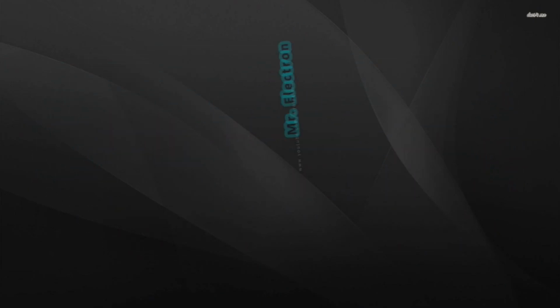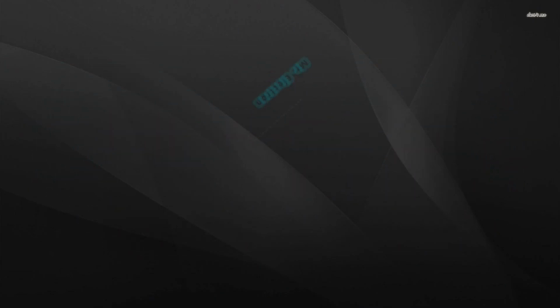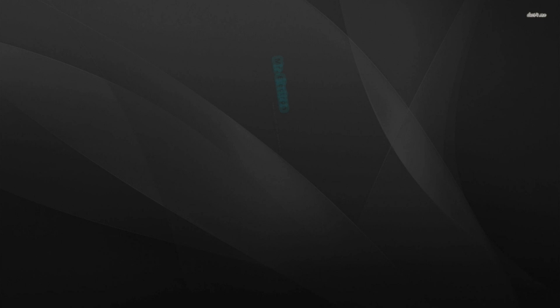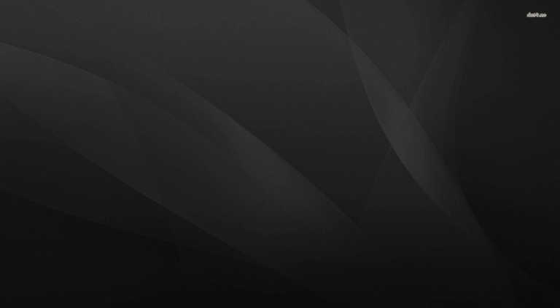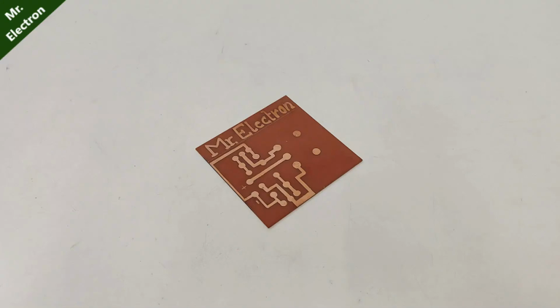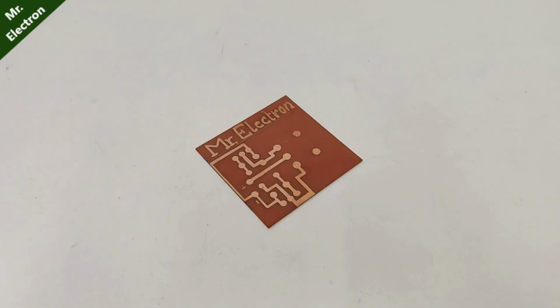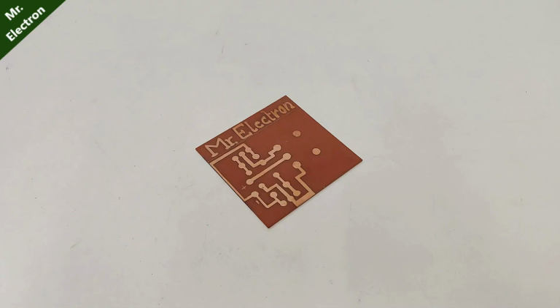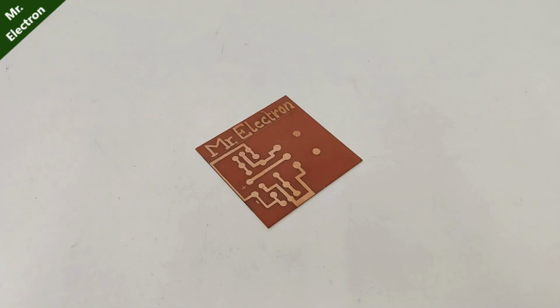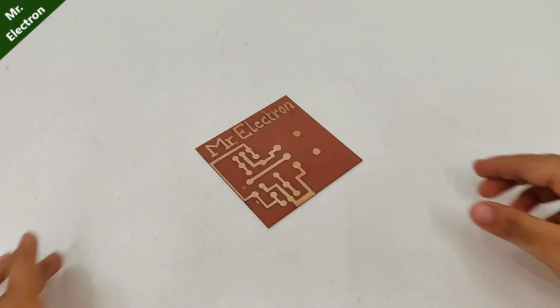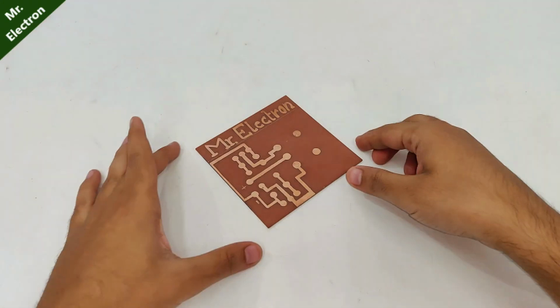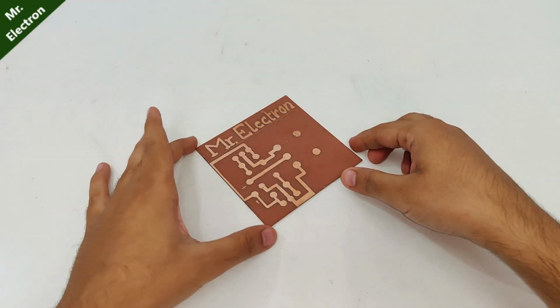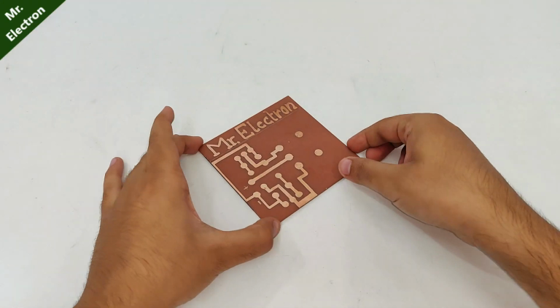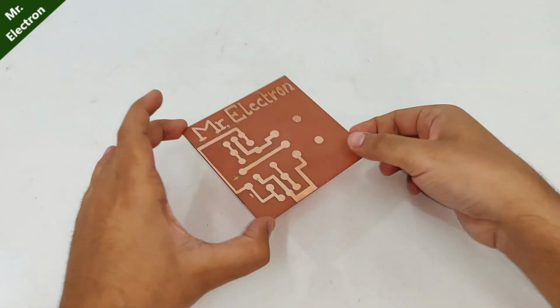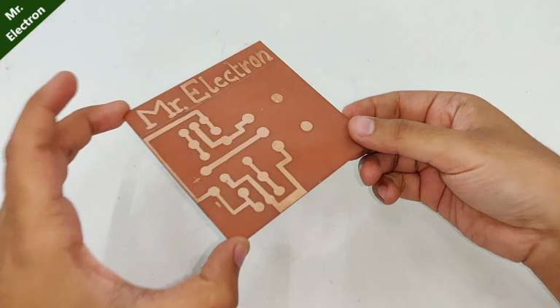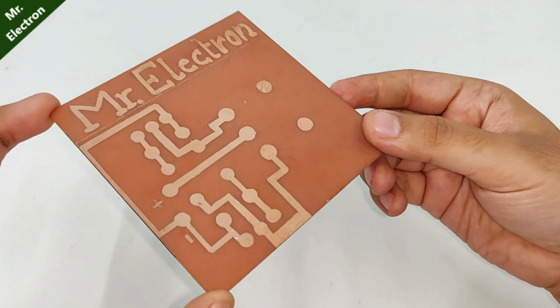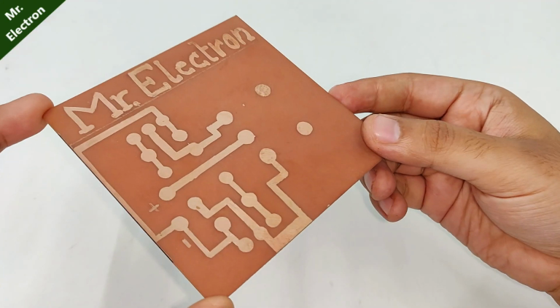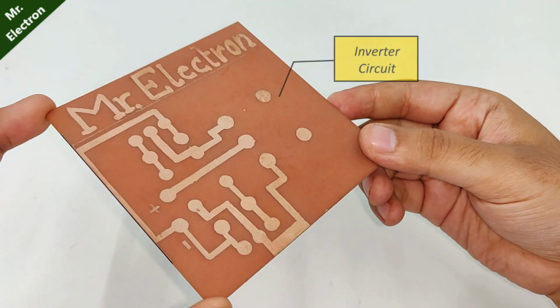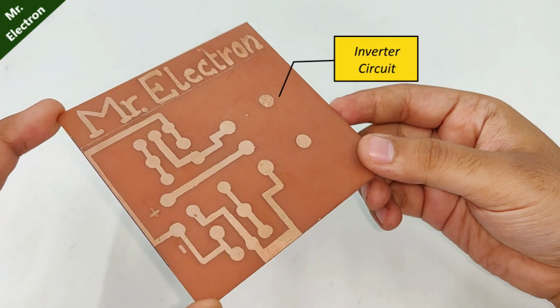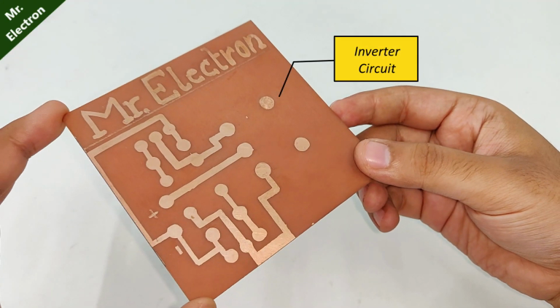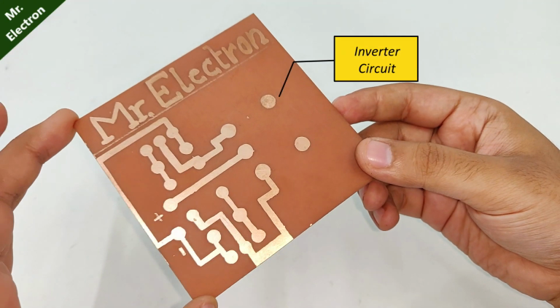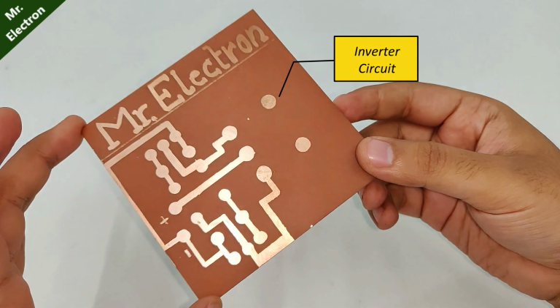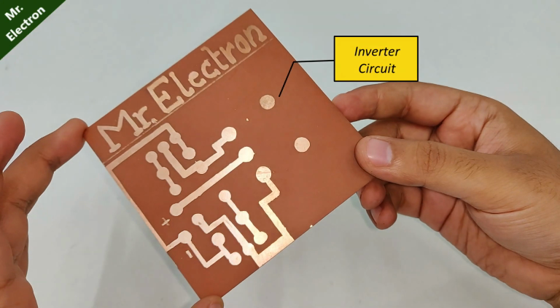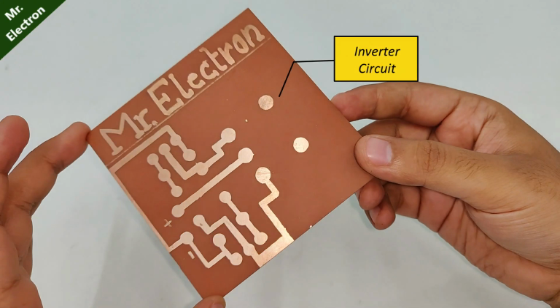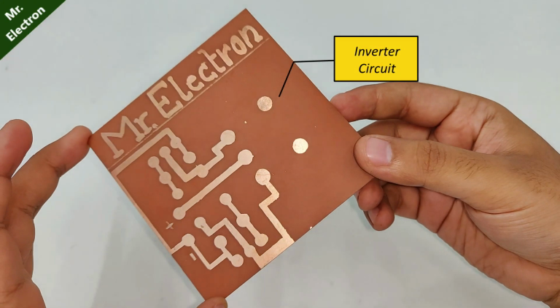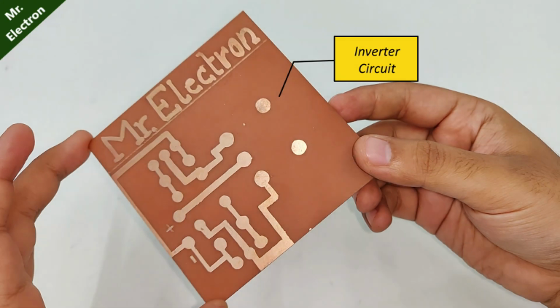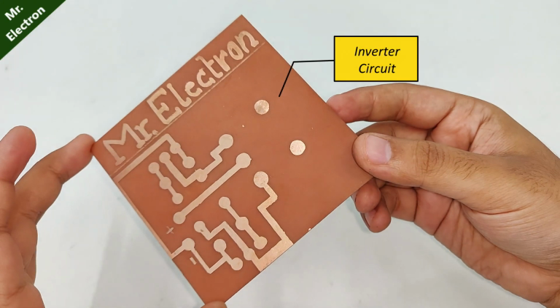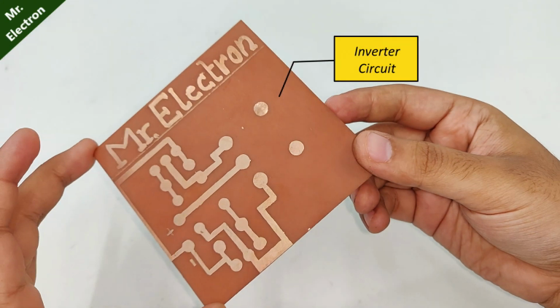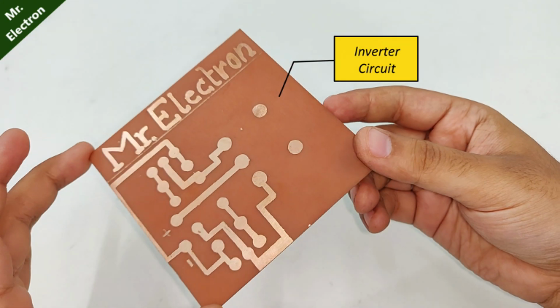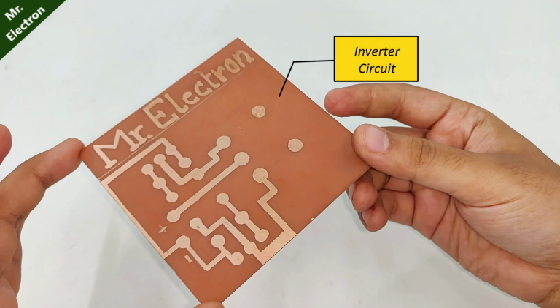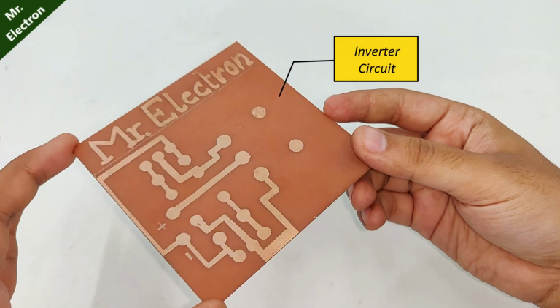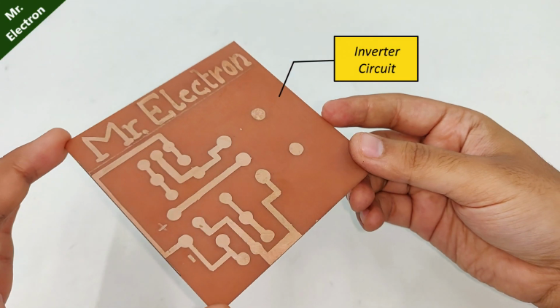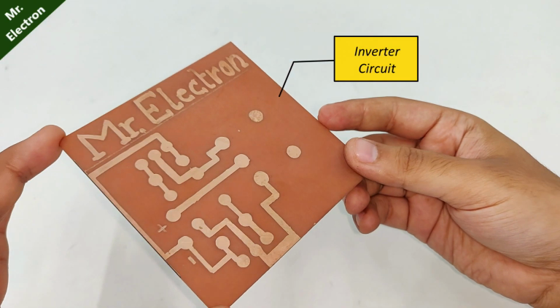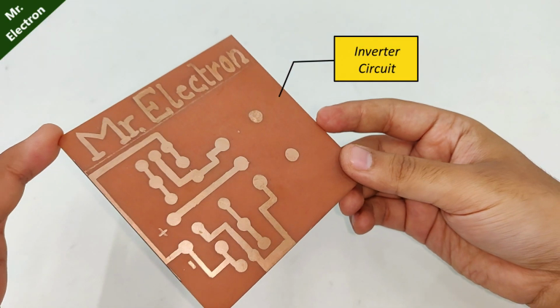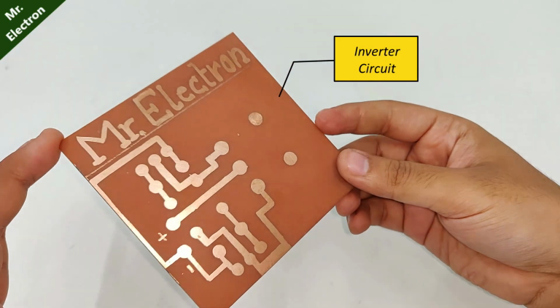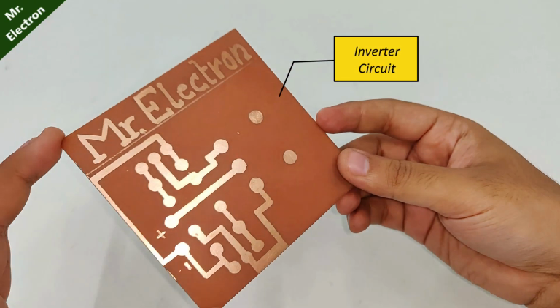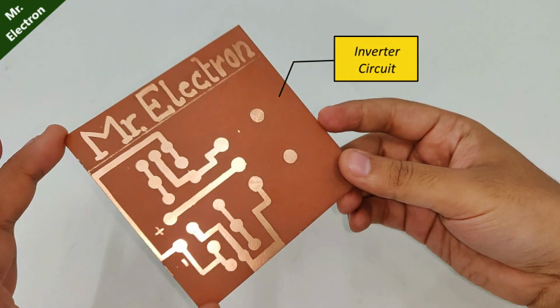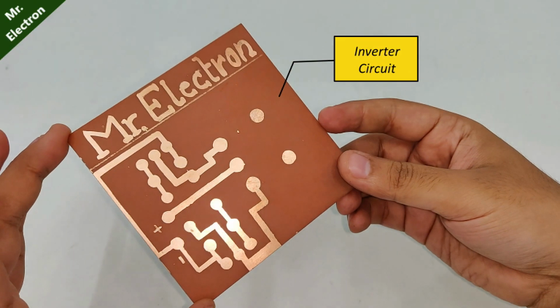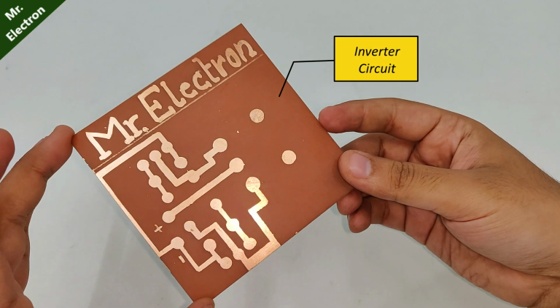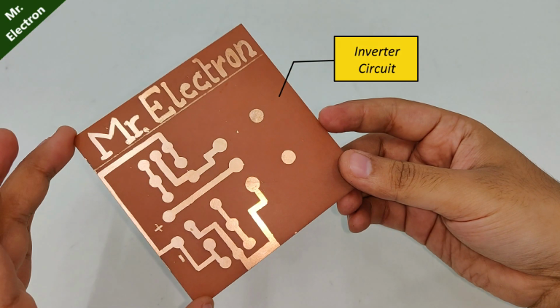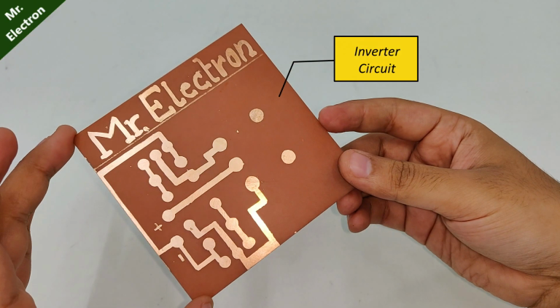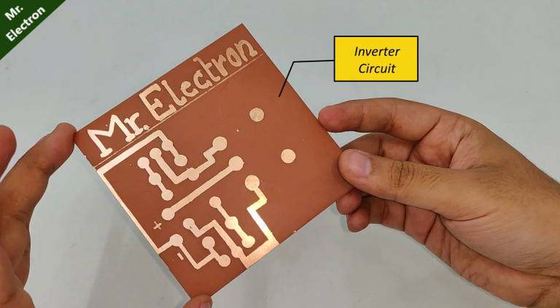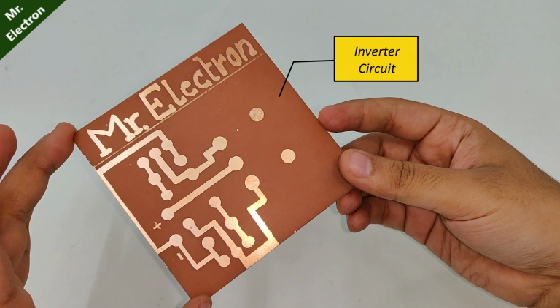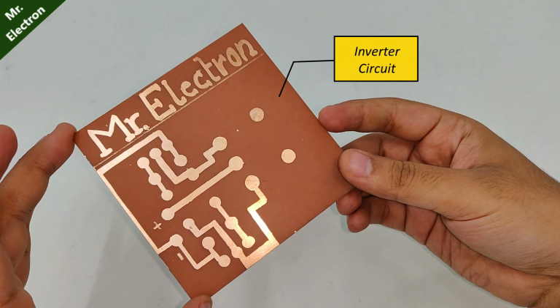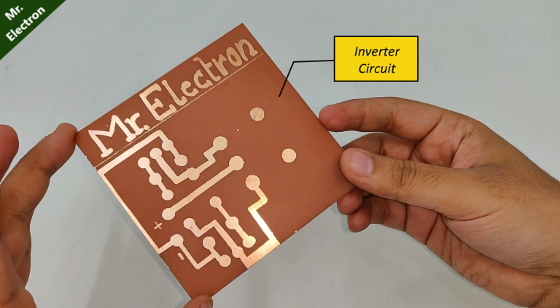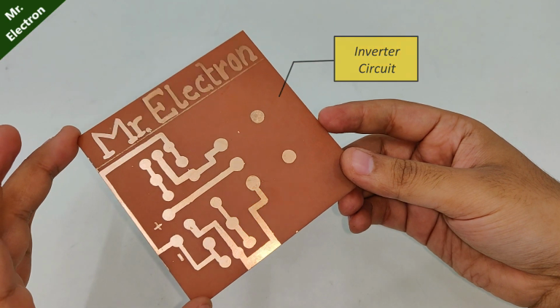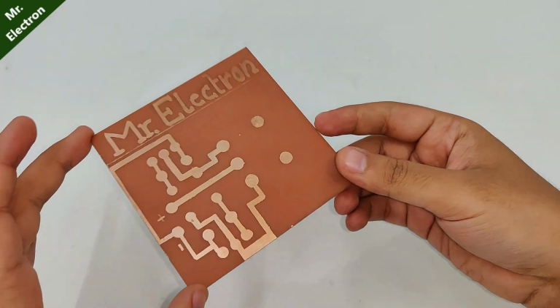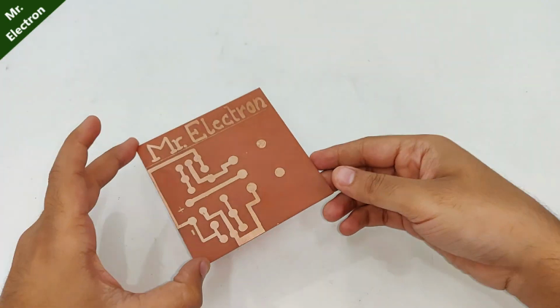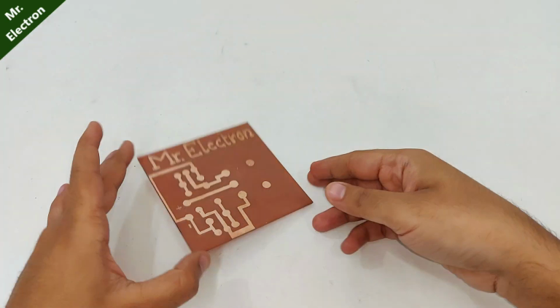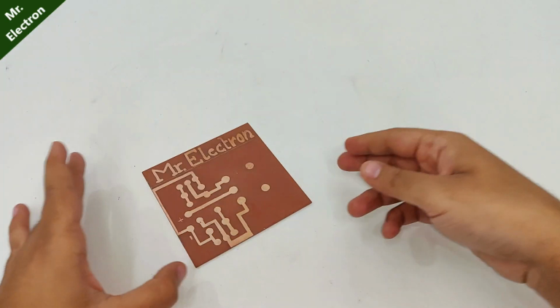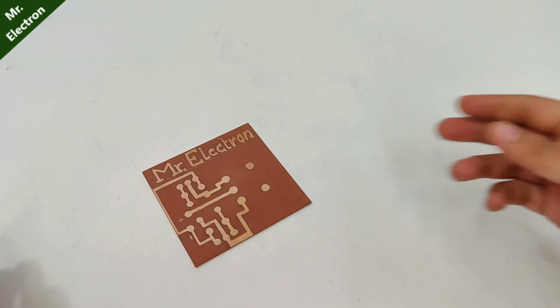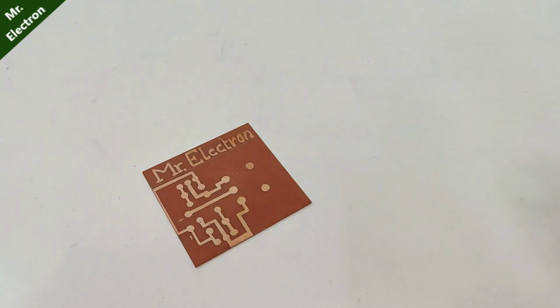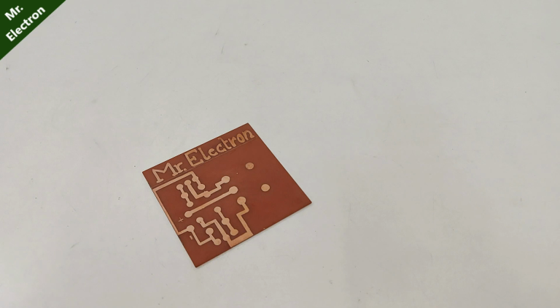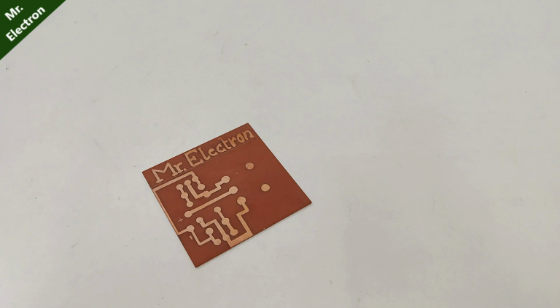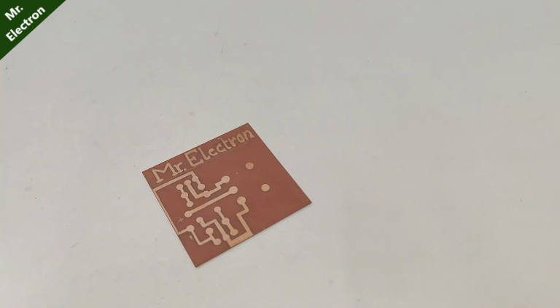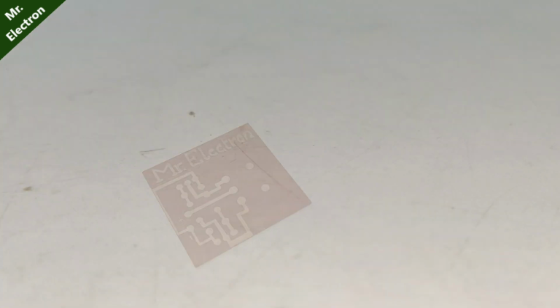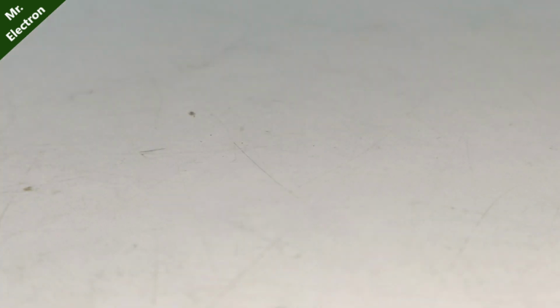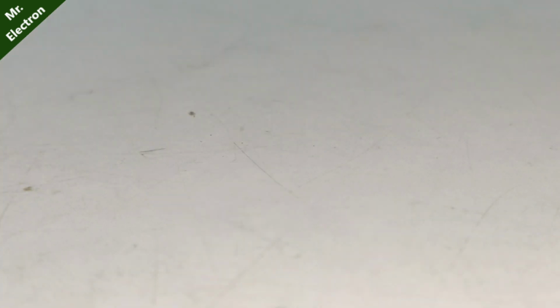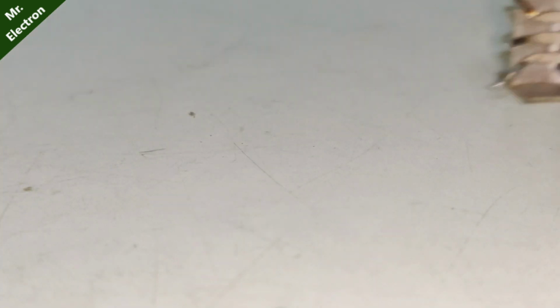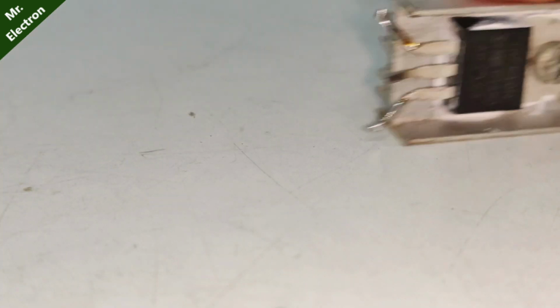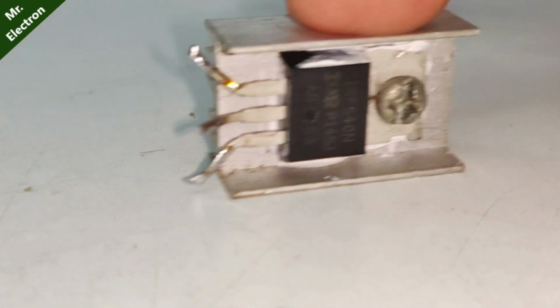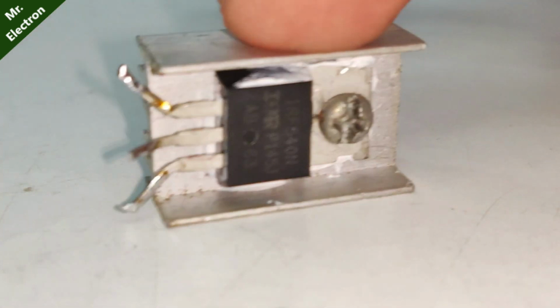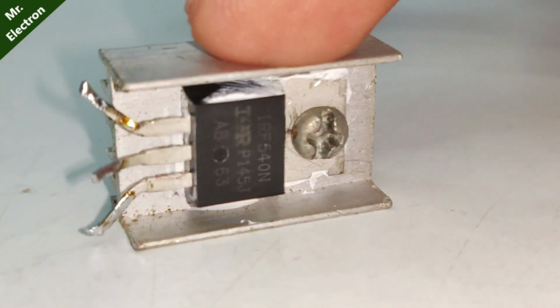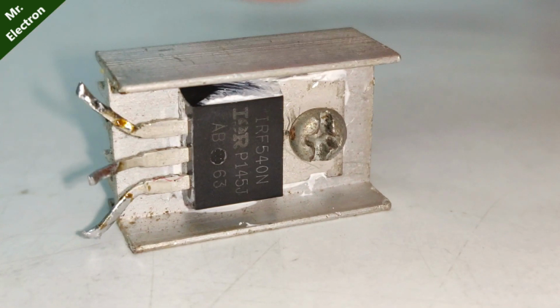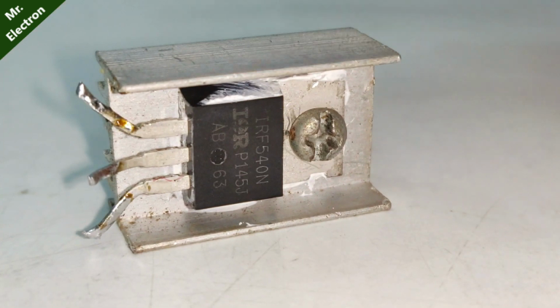Hi, this is an etched PCB board and the circuit is of a simple powerful inverter.